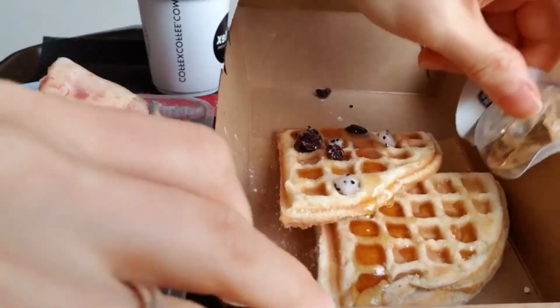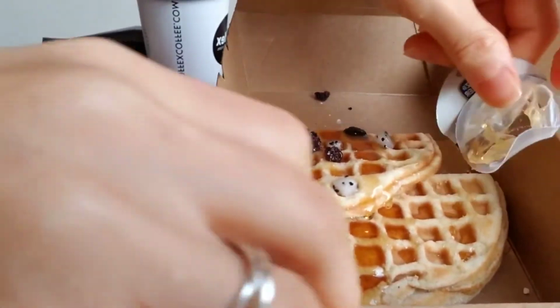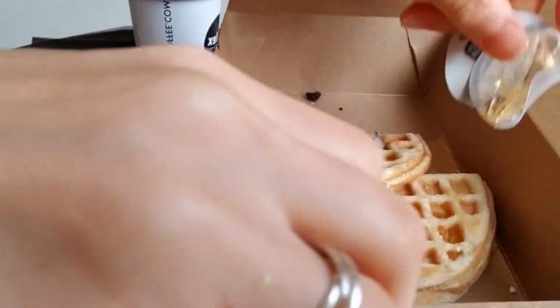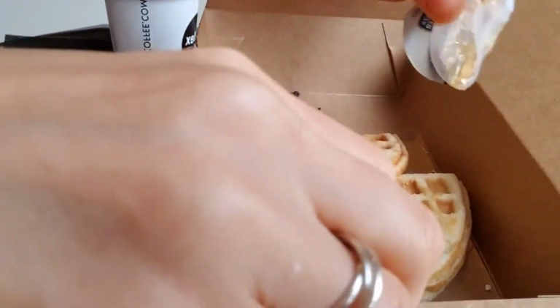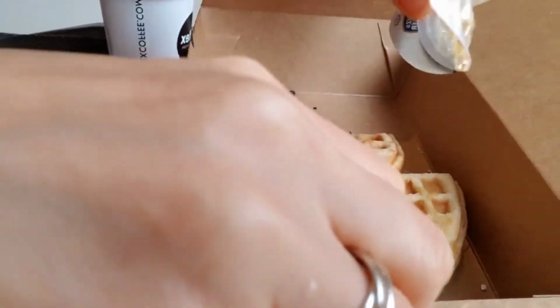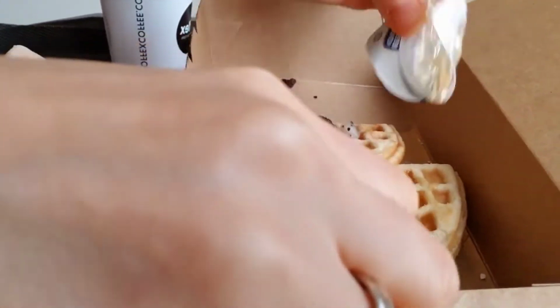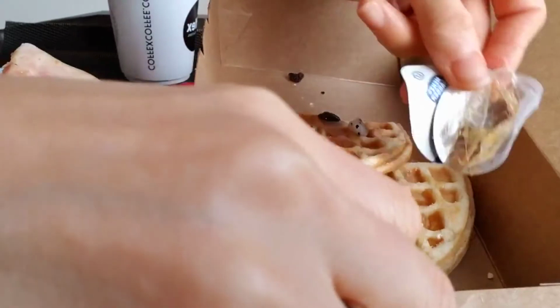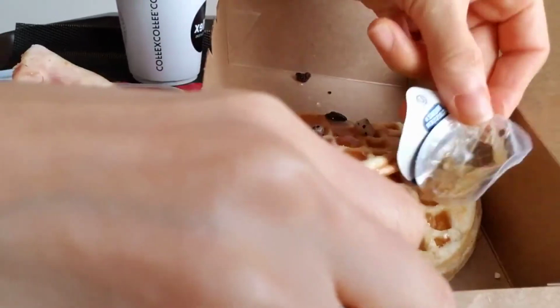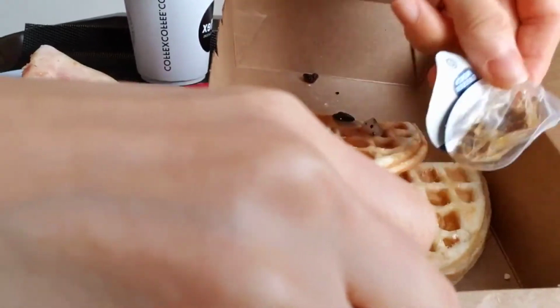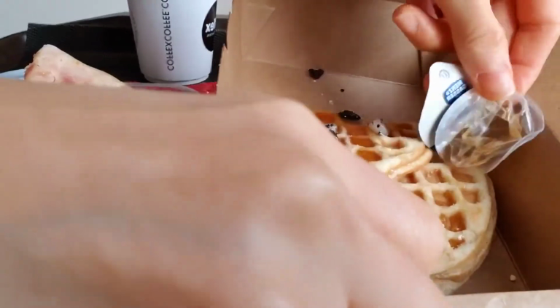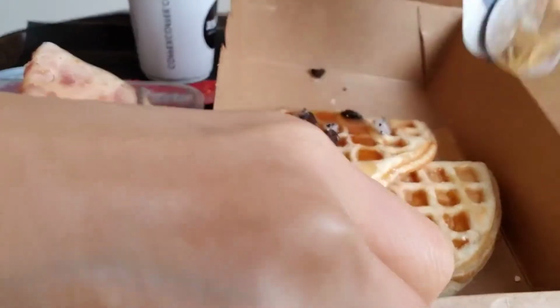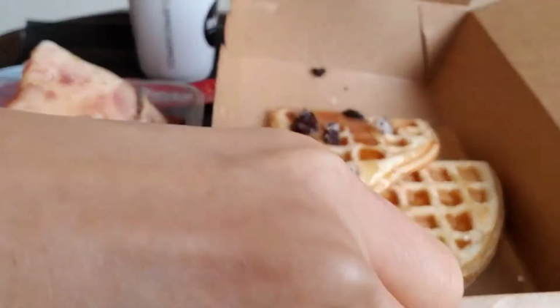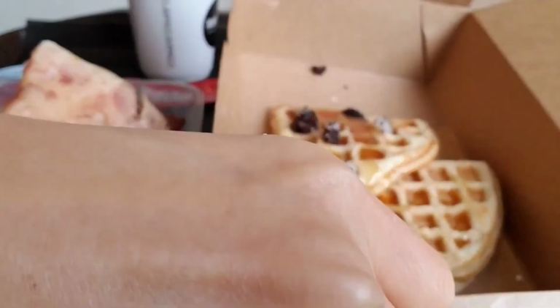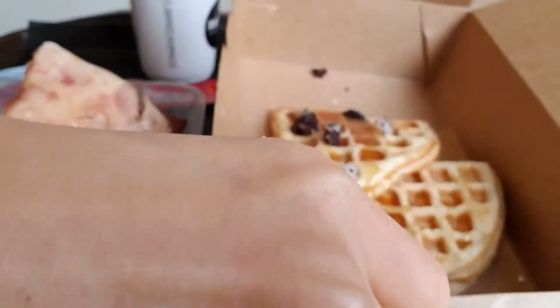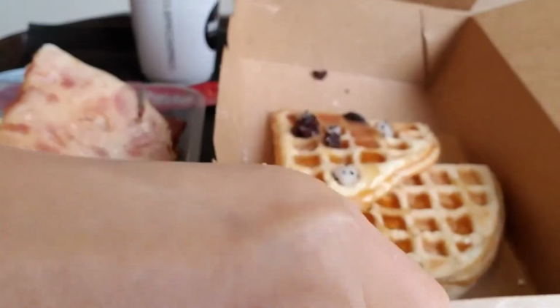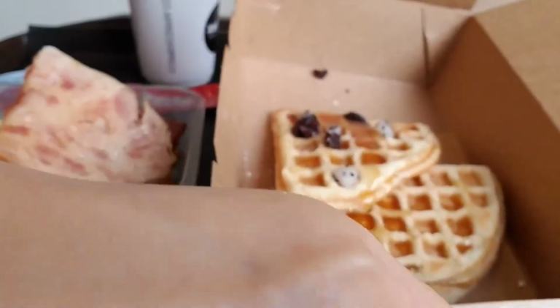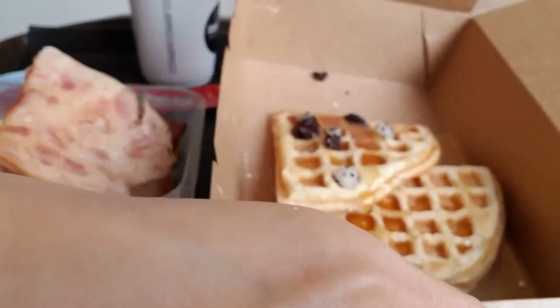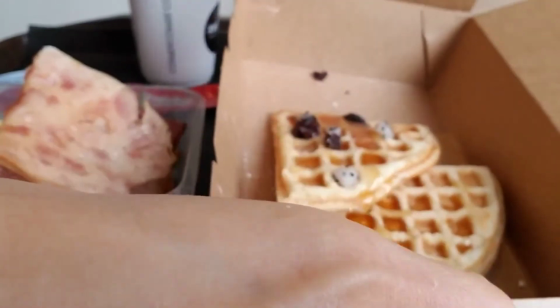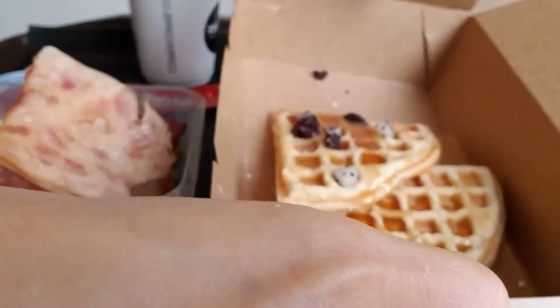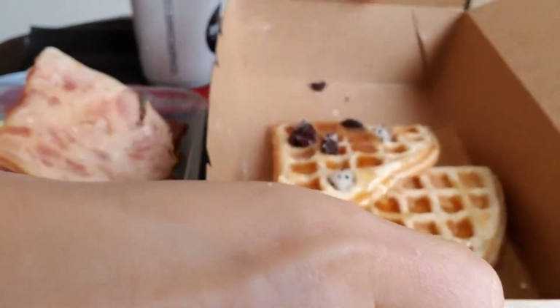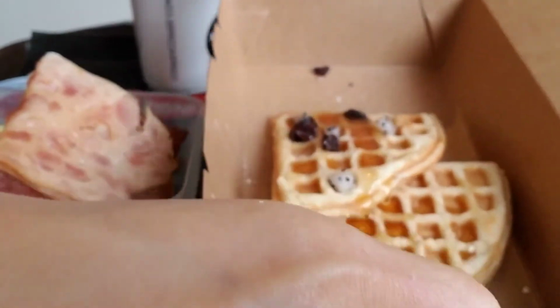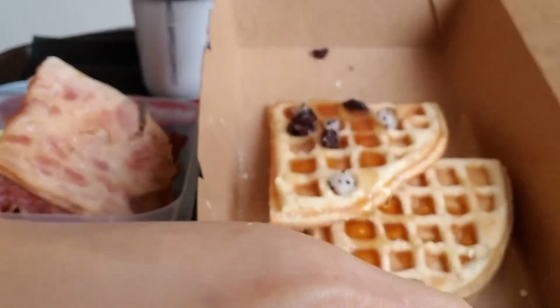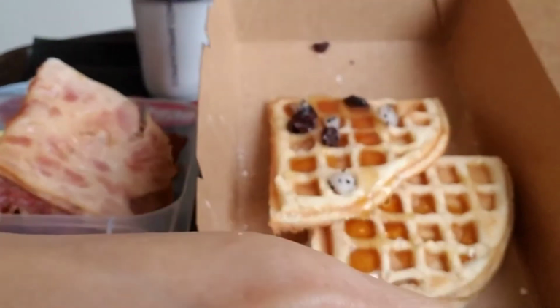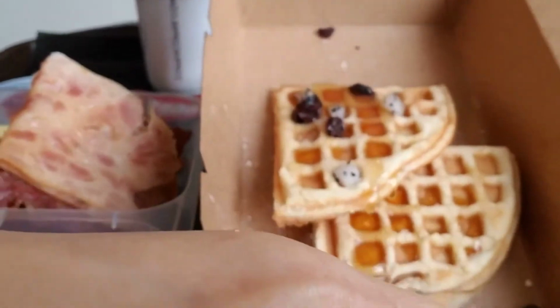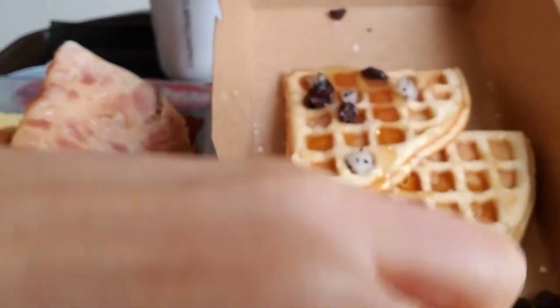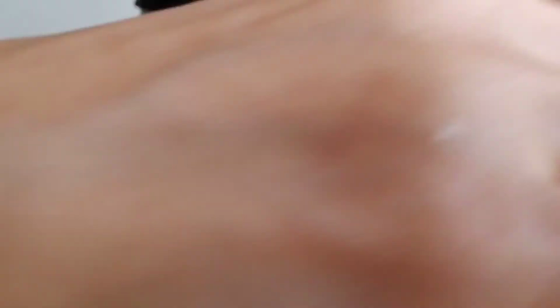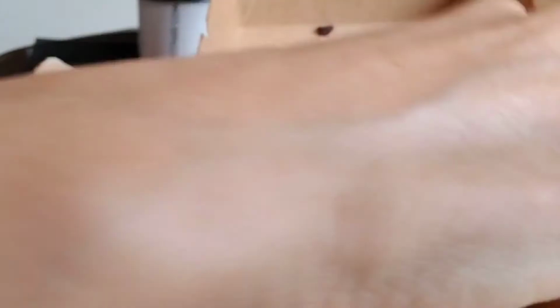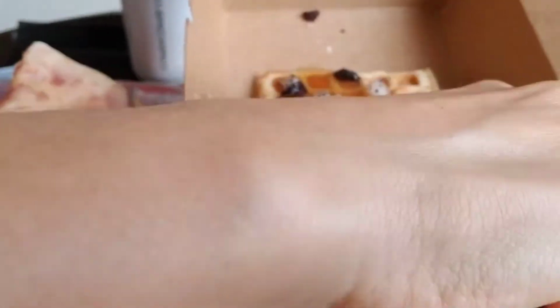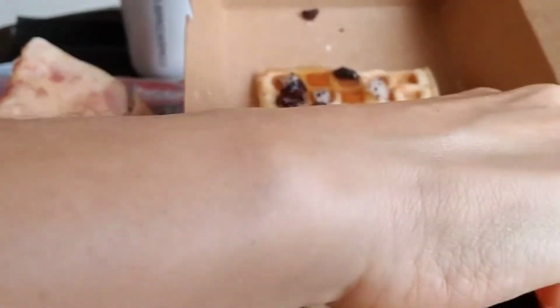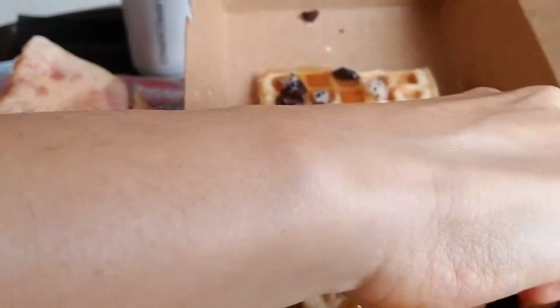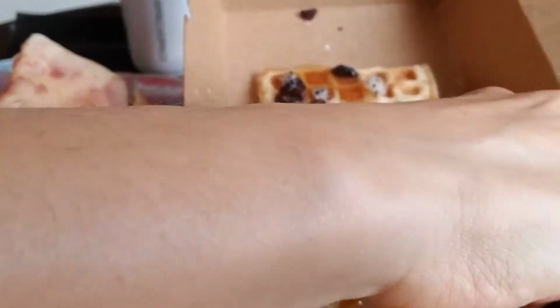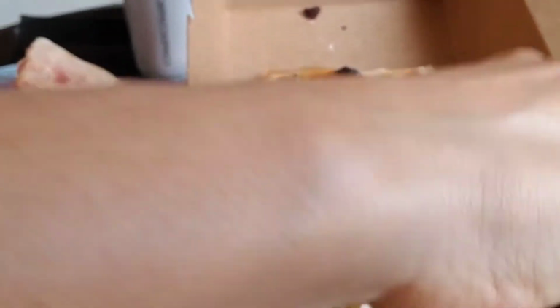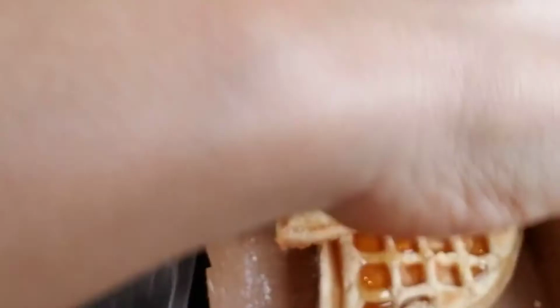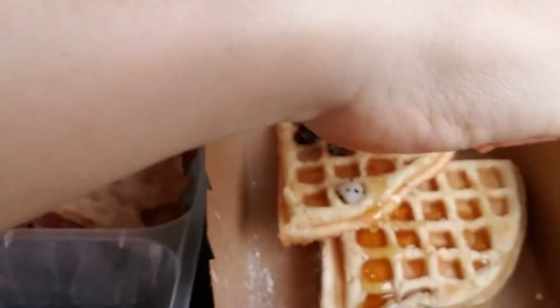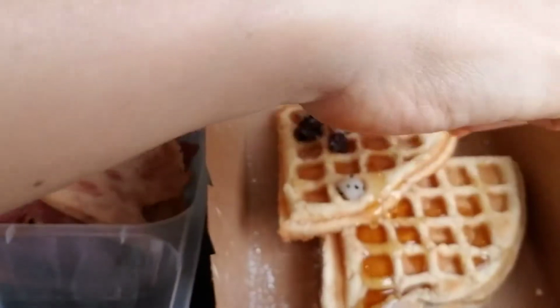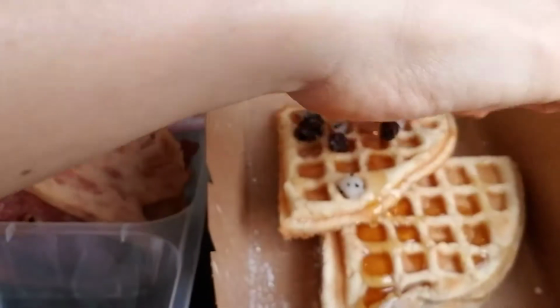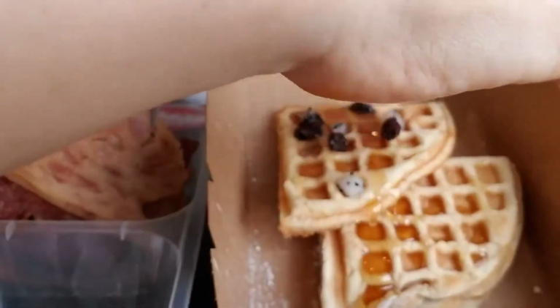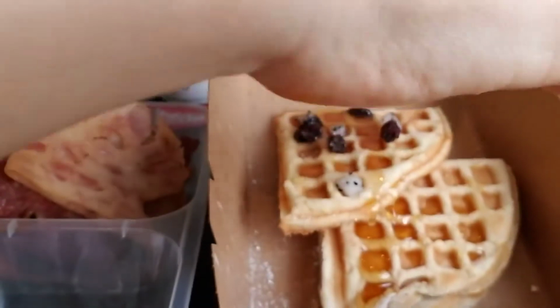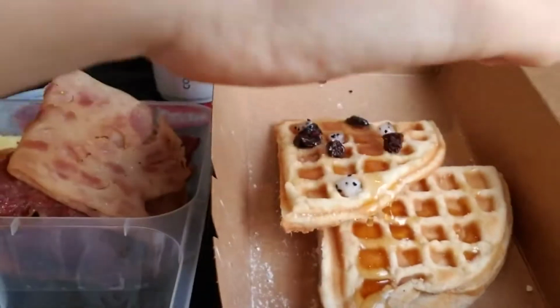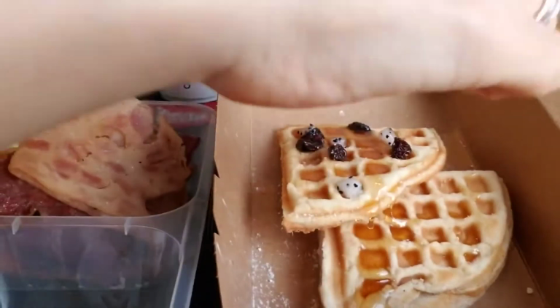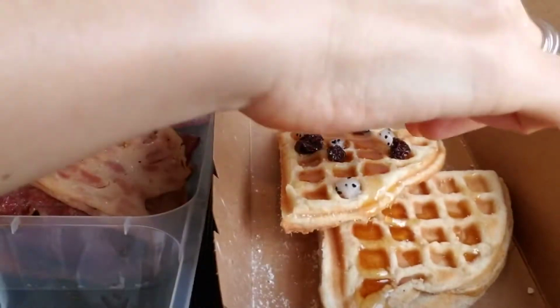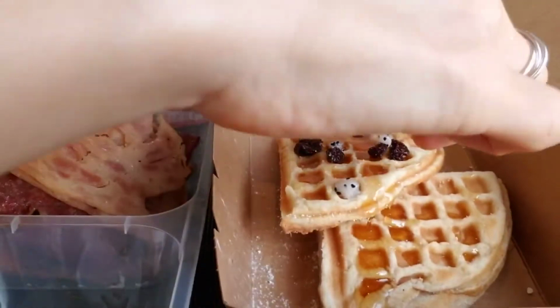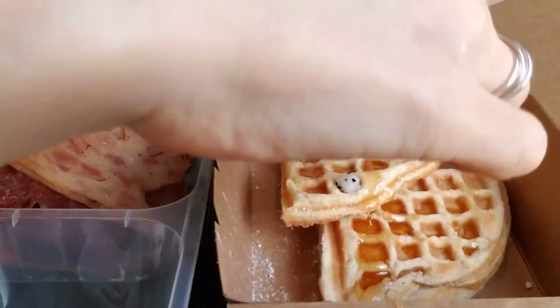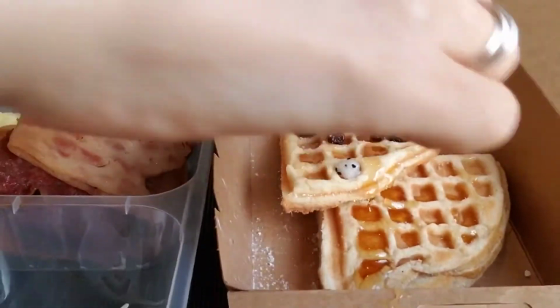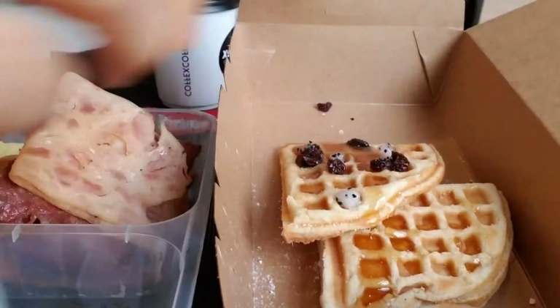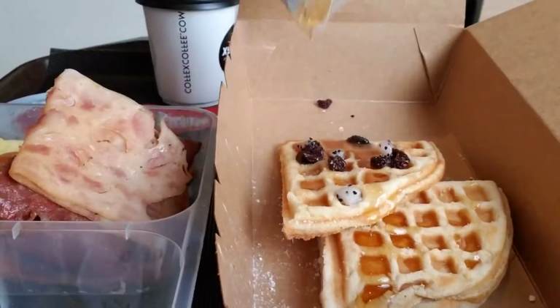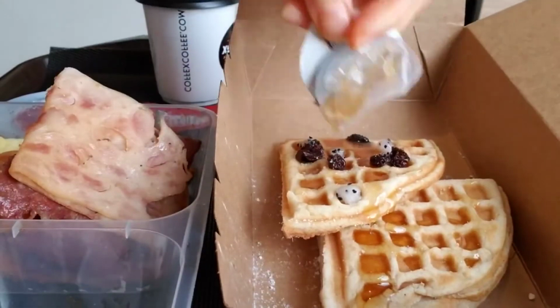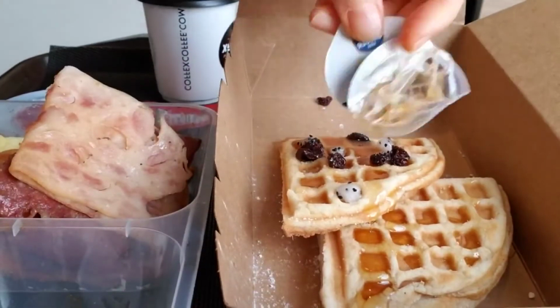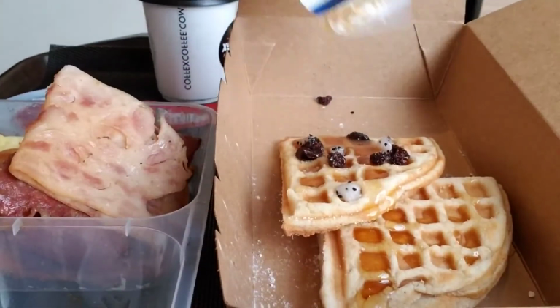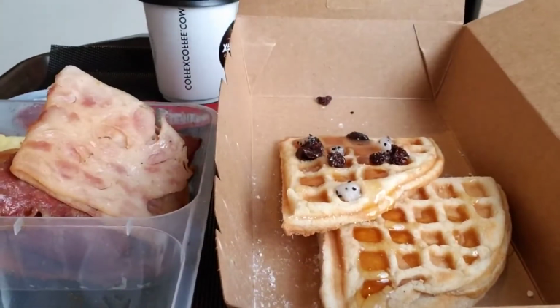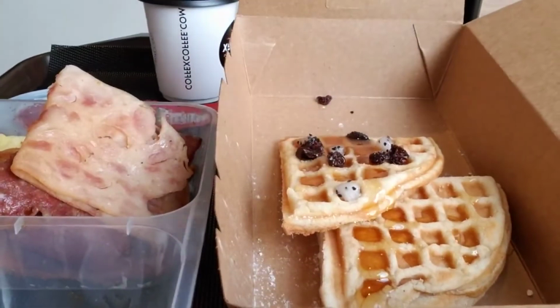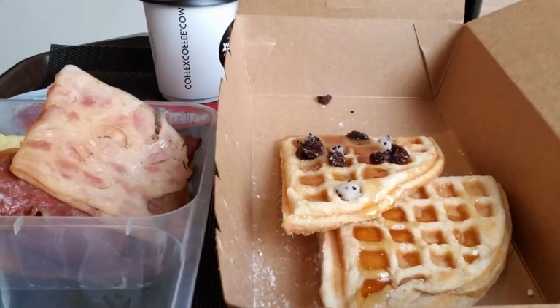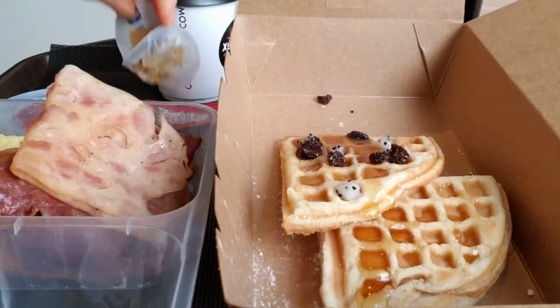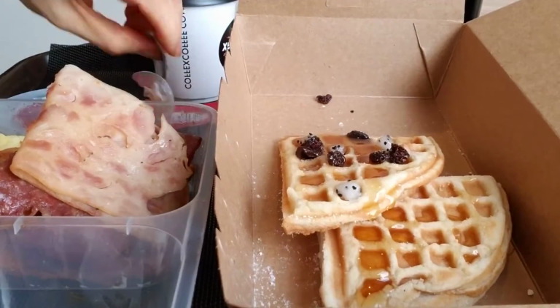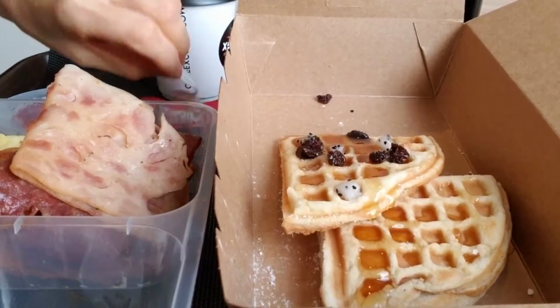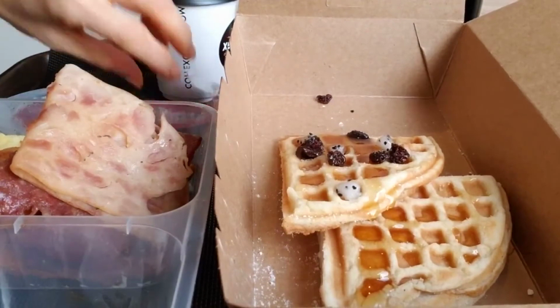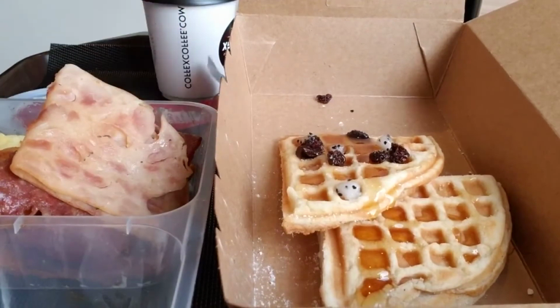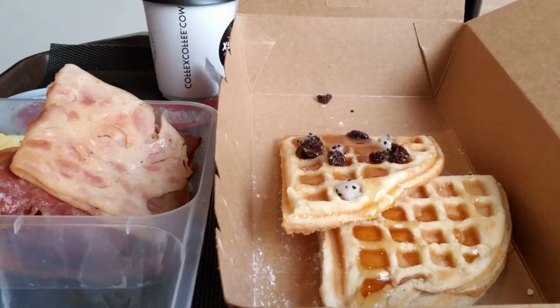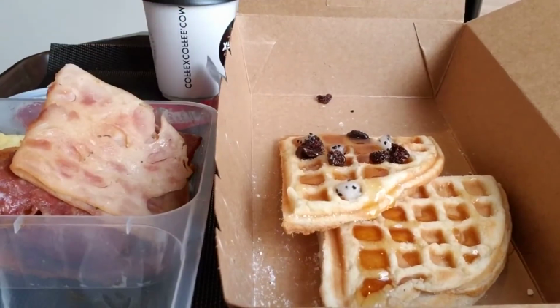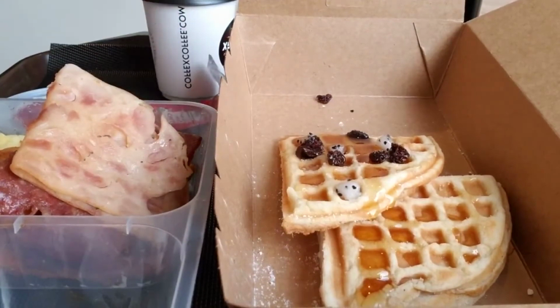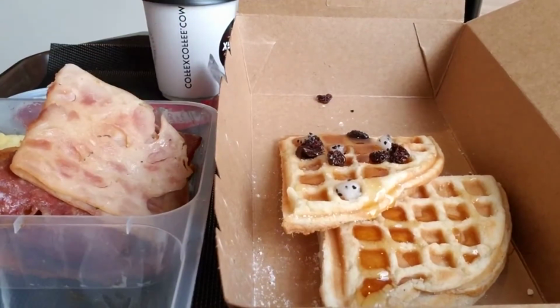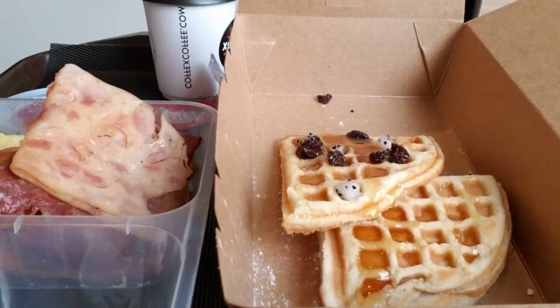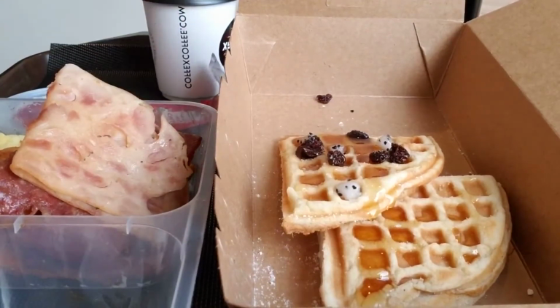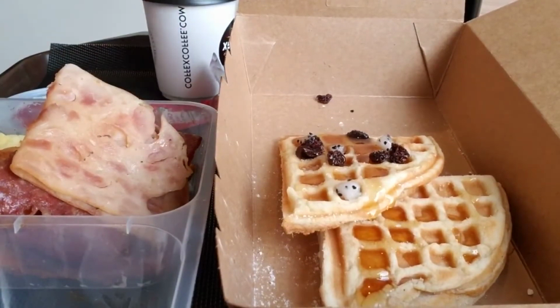Usually blueberry, isn't it? And this raisin, here. So tiny, tiny, tiny.